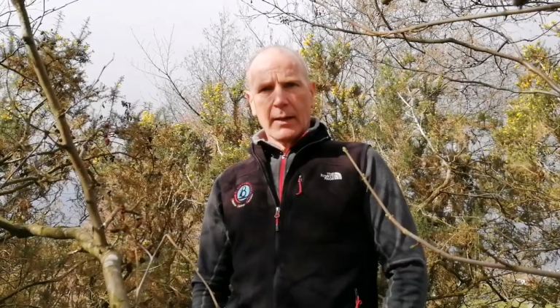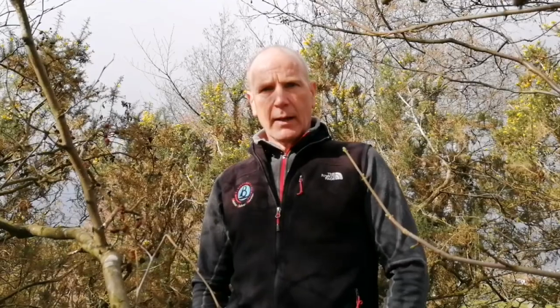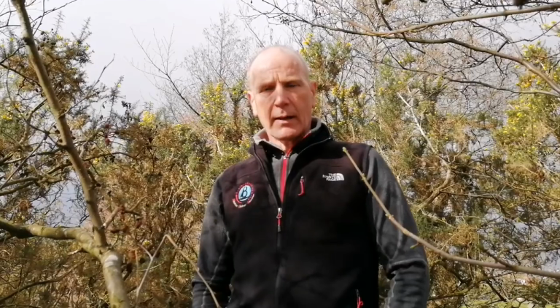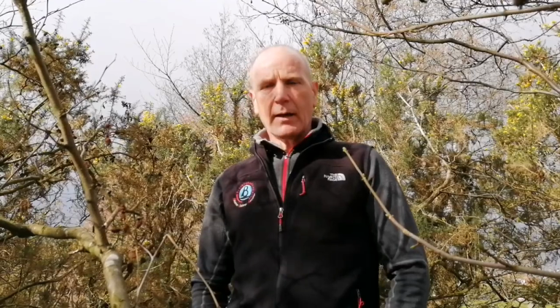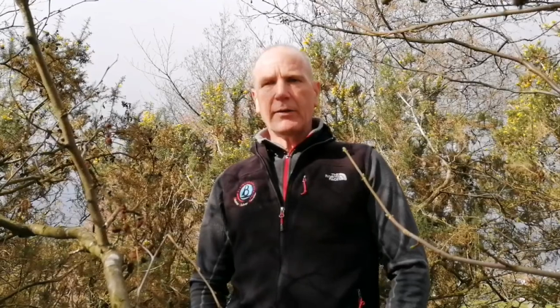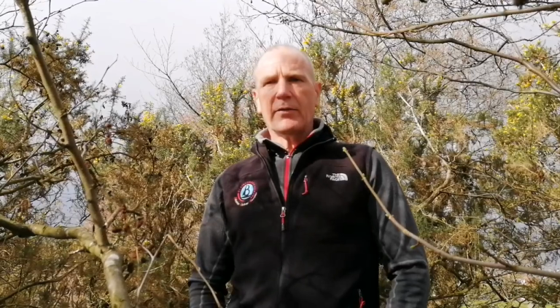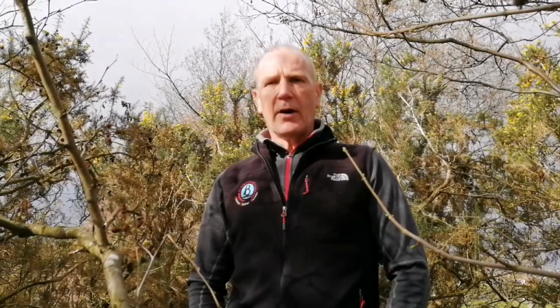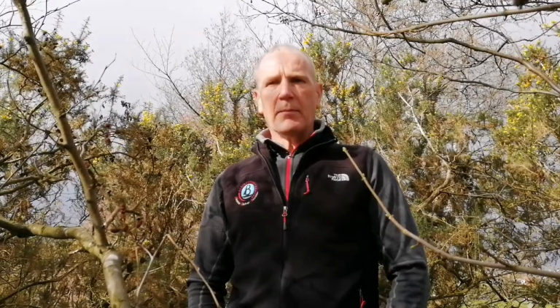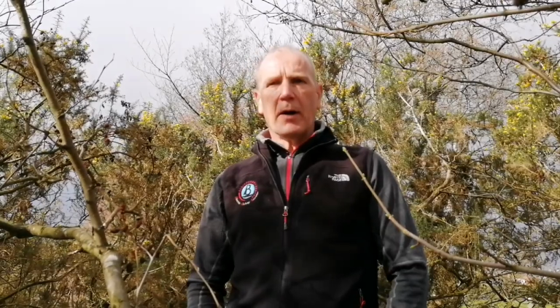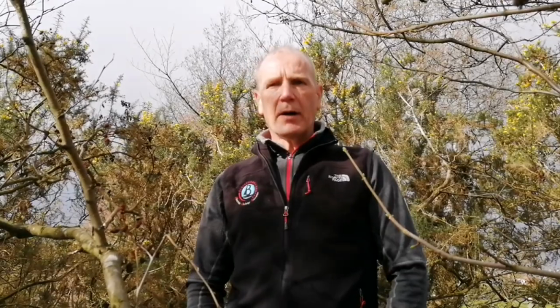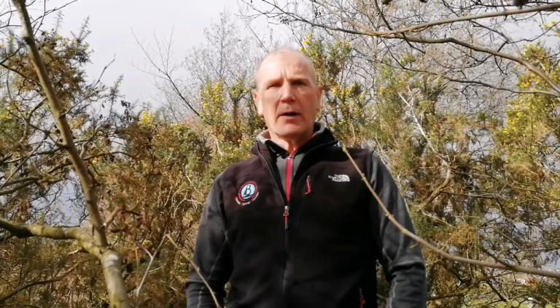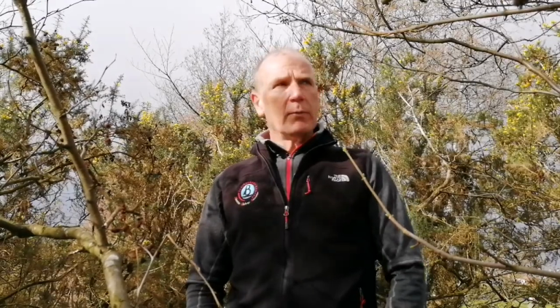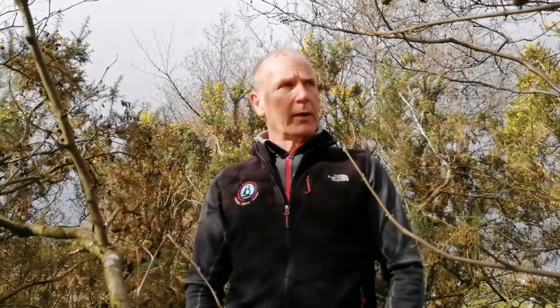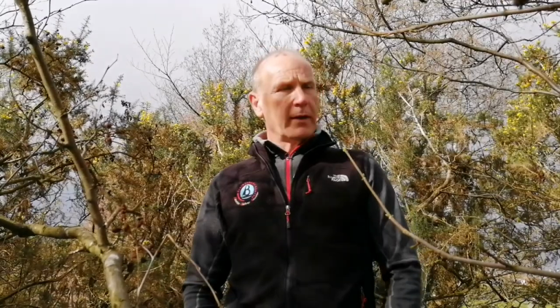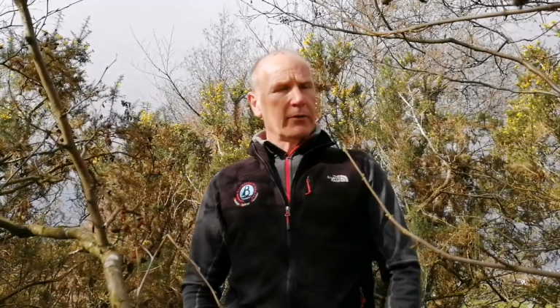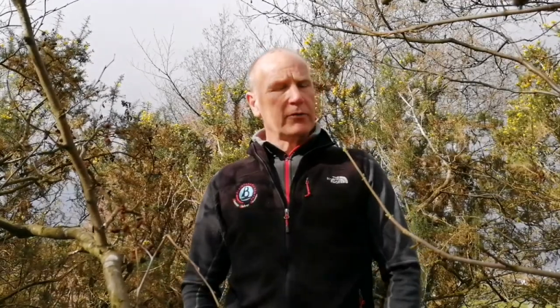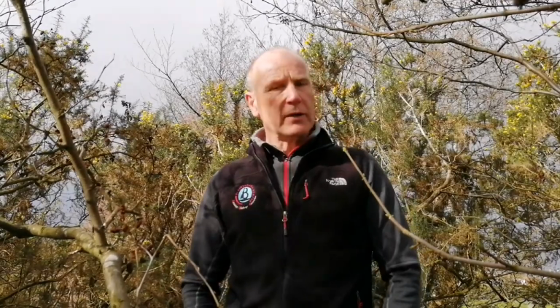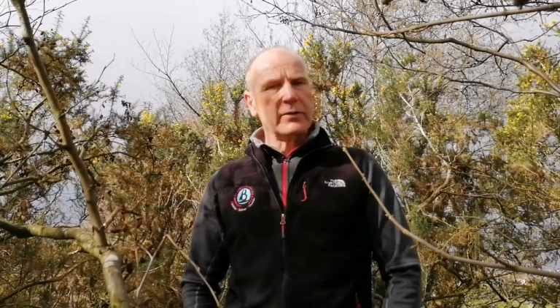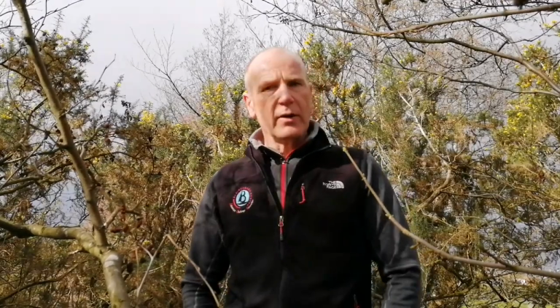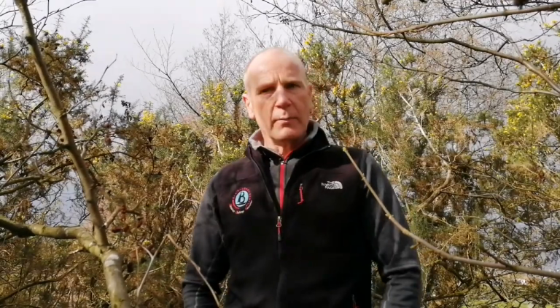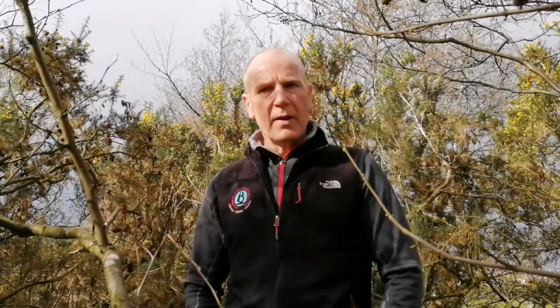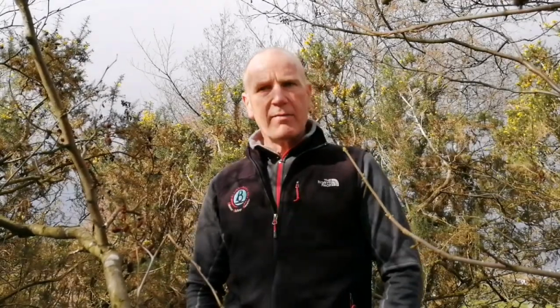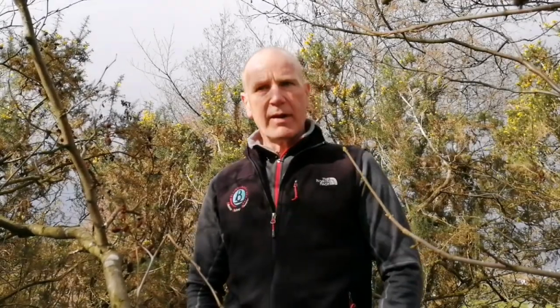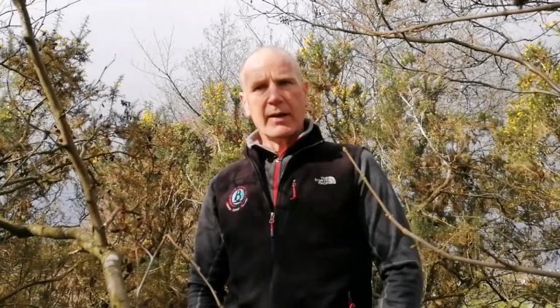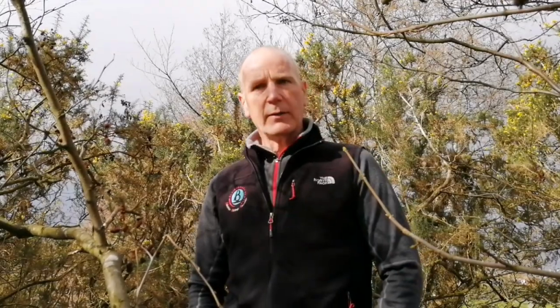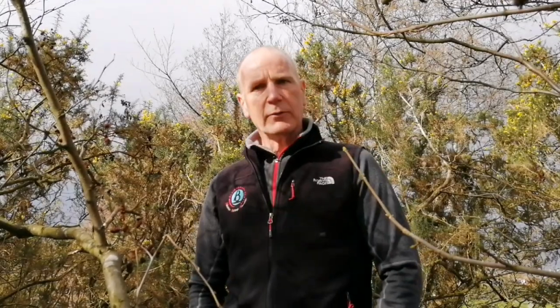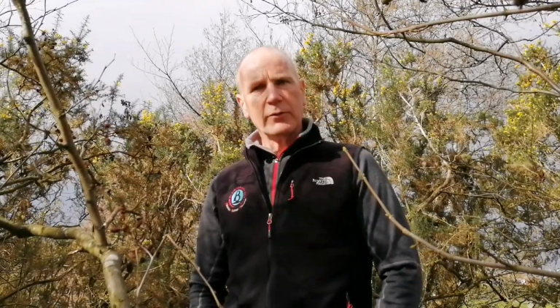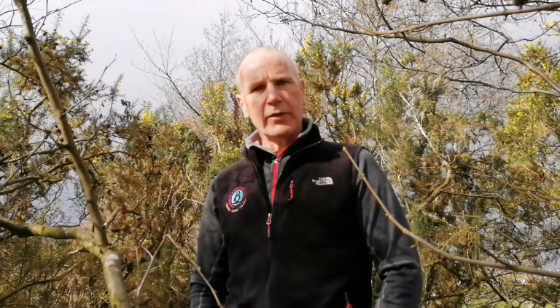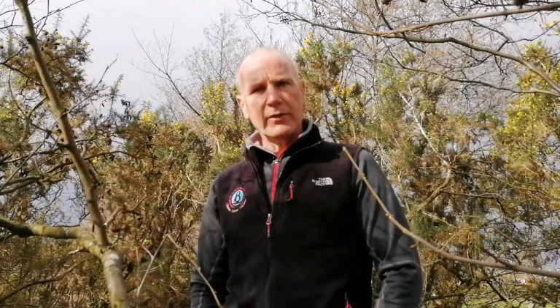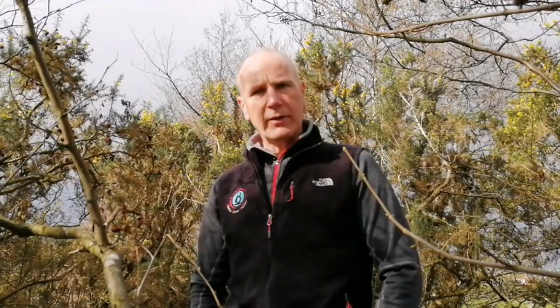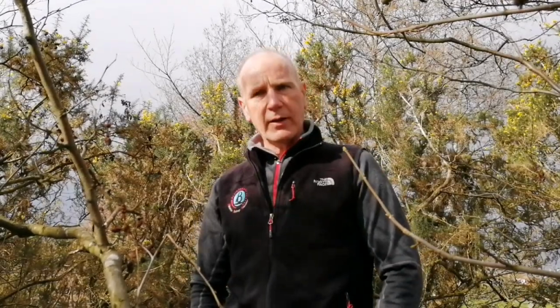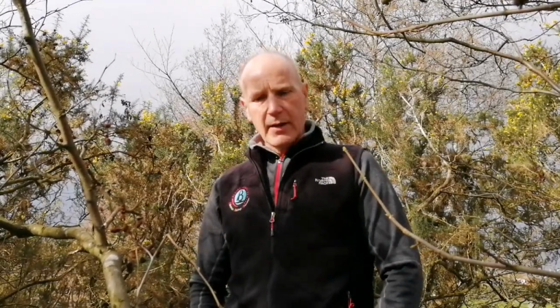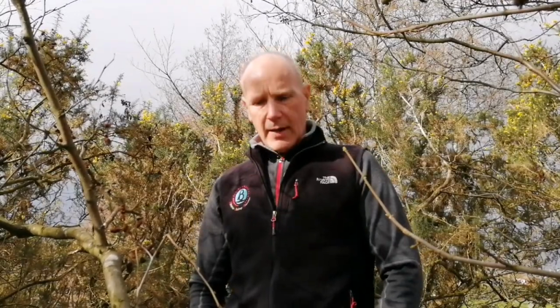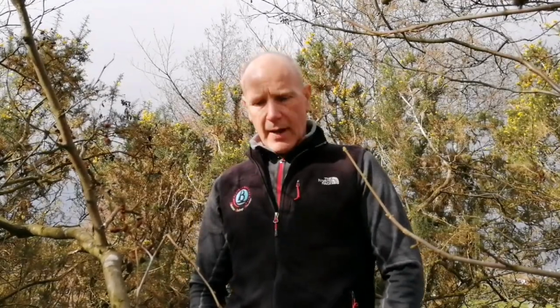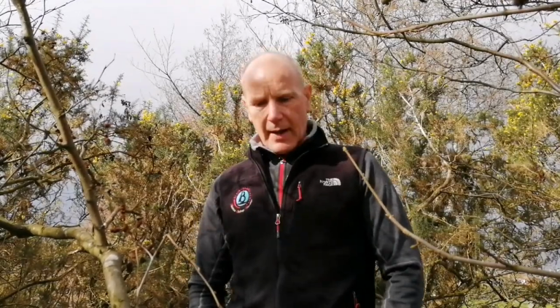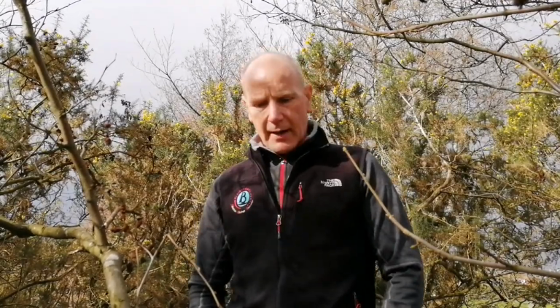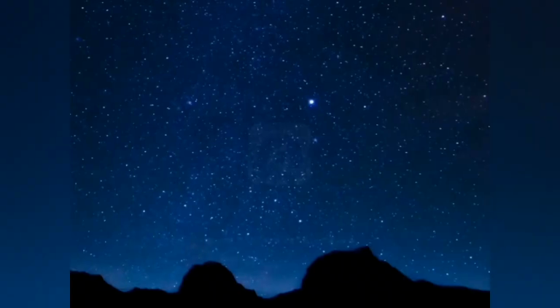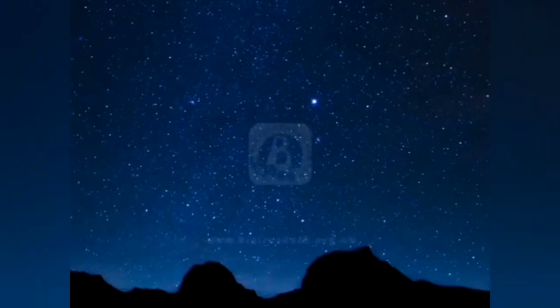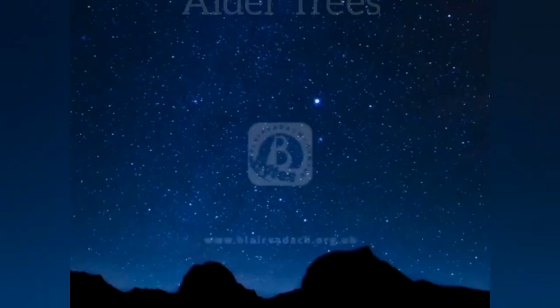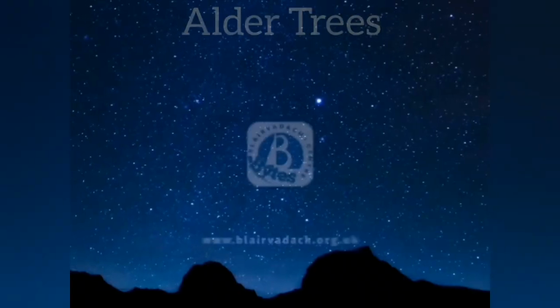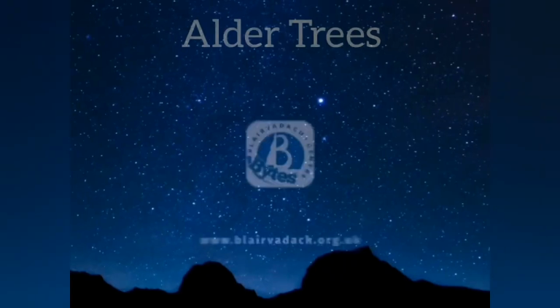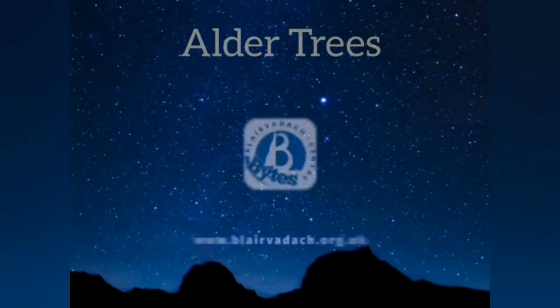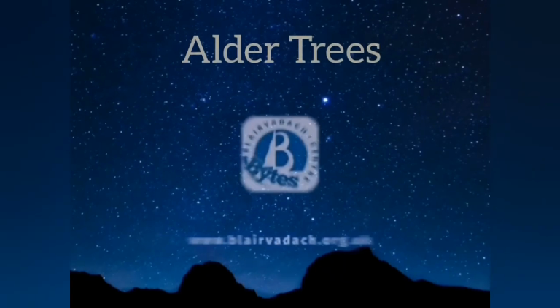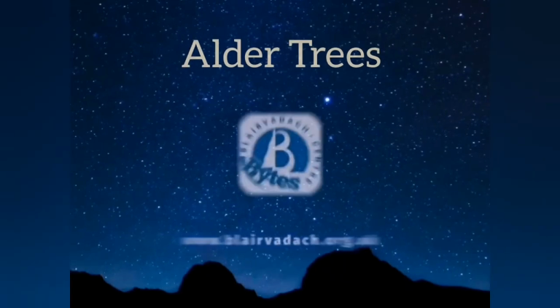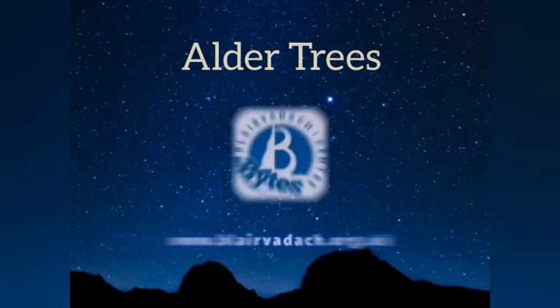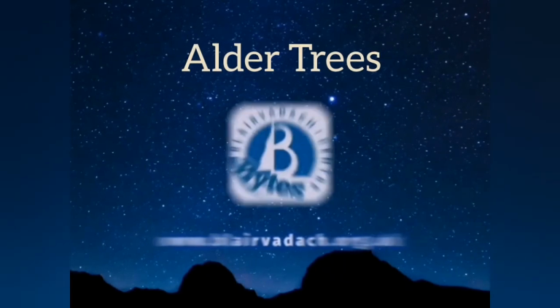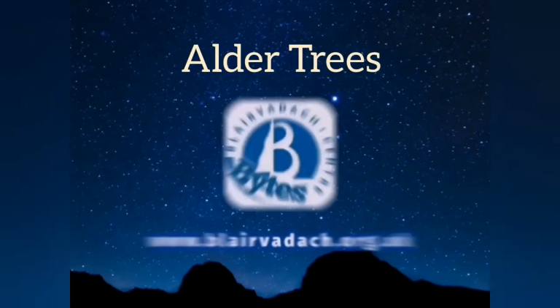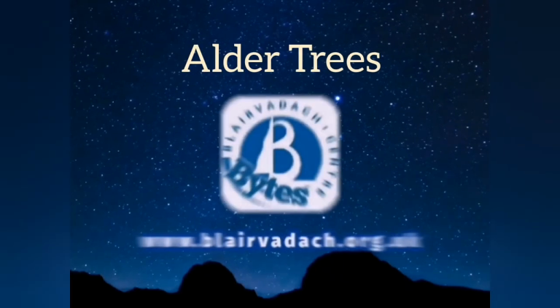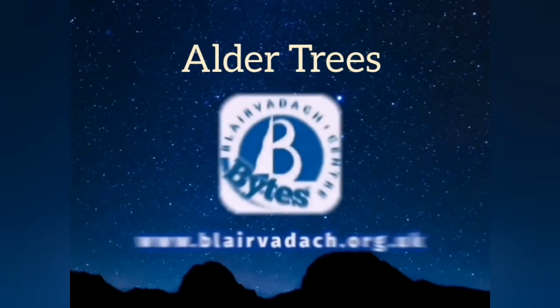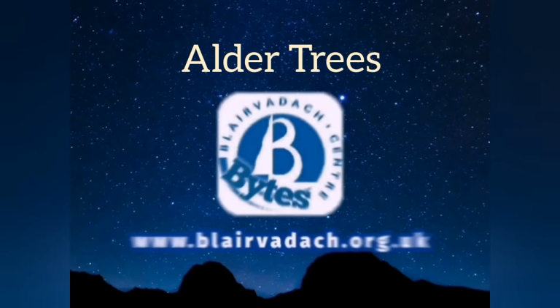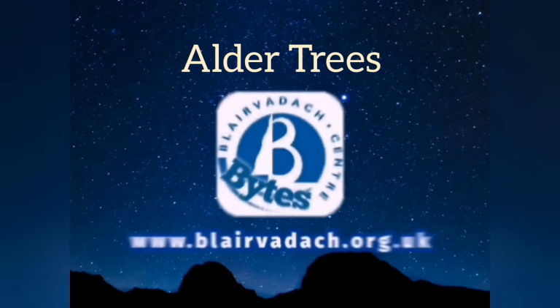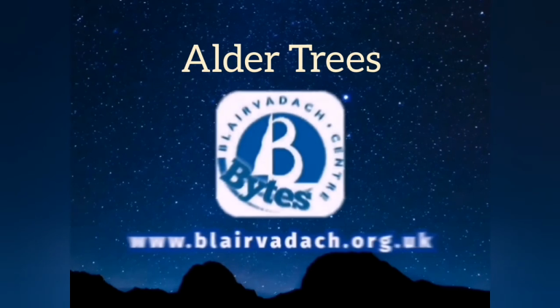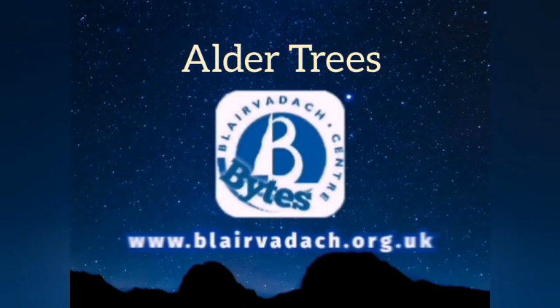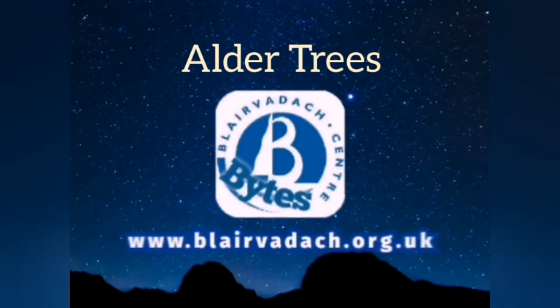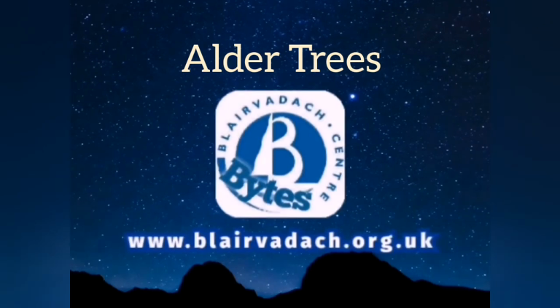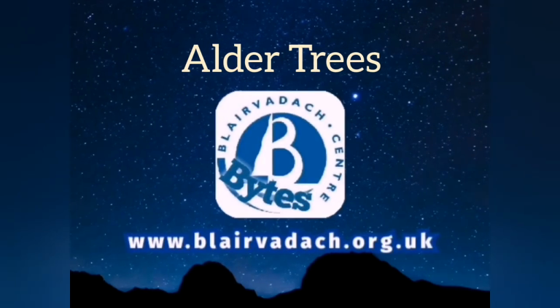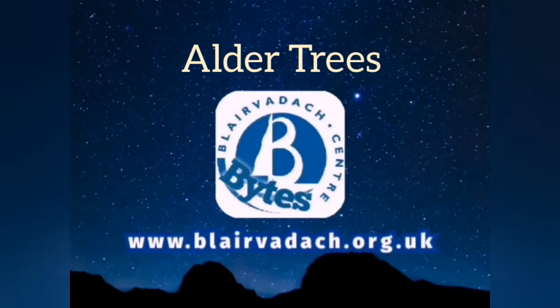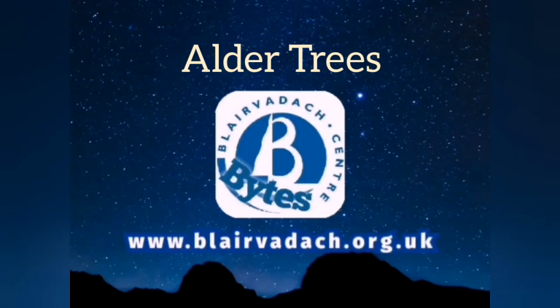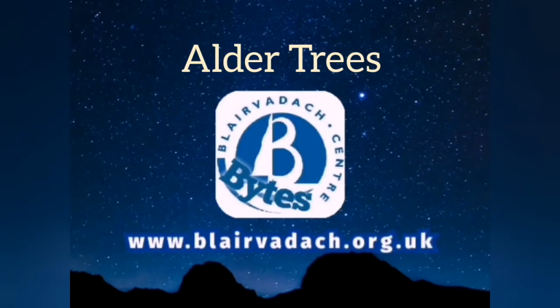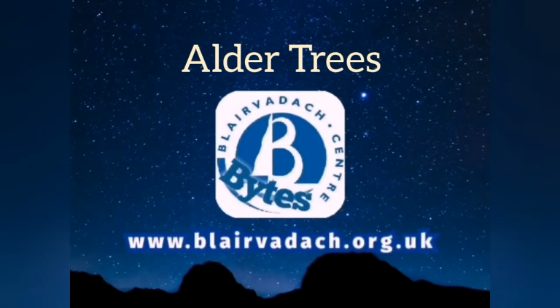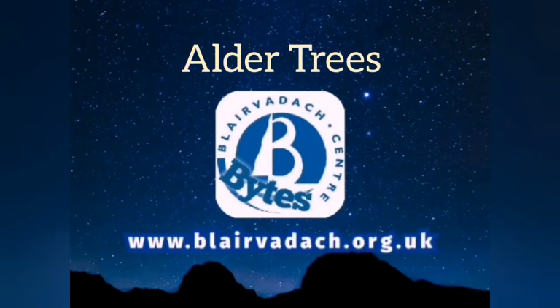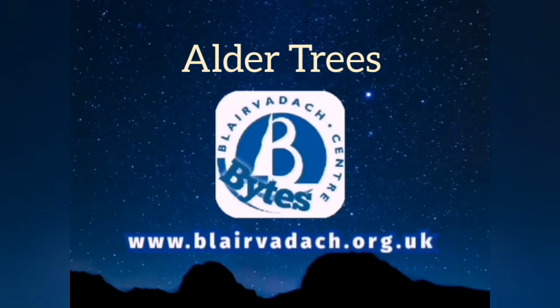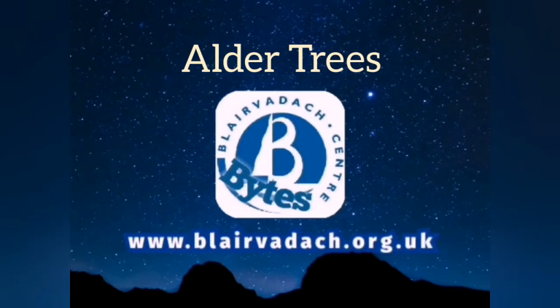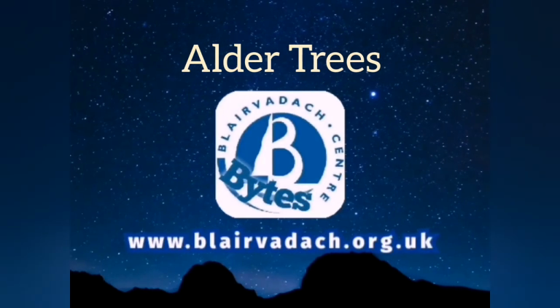Hi guys, I'm Mike, I'm one of the instructors at Blair Baddock Outdoor Centre and I'm just going to talk to you for a couple of minutes today about alder trees.